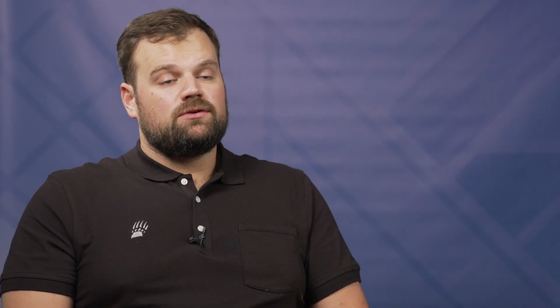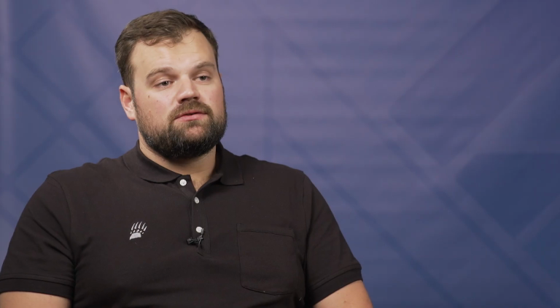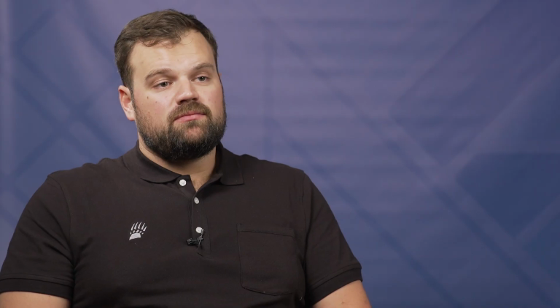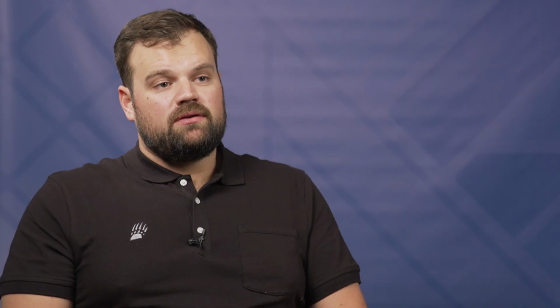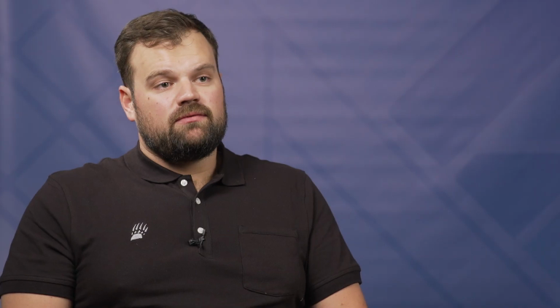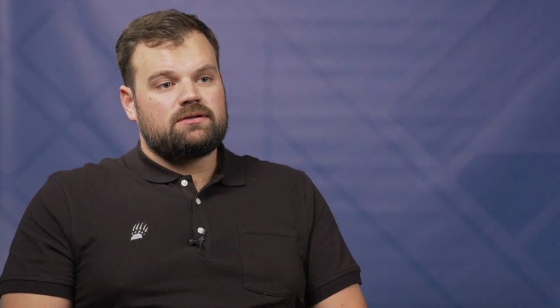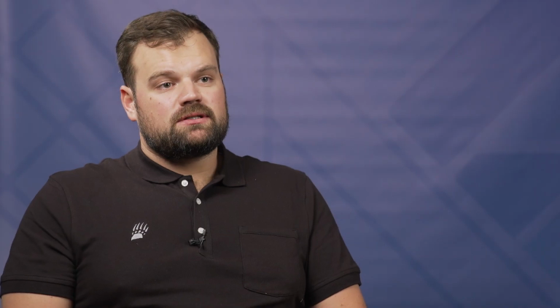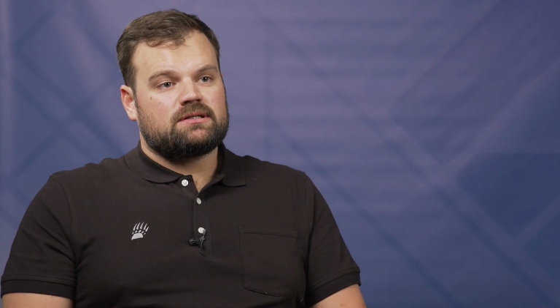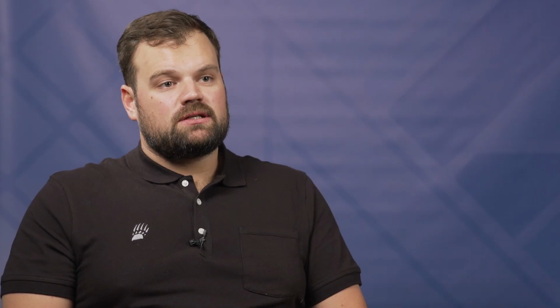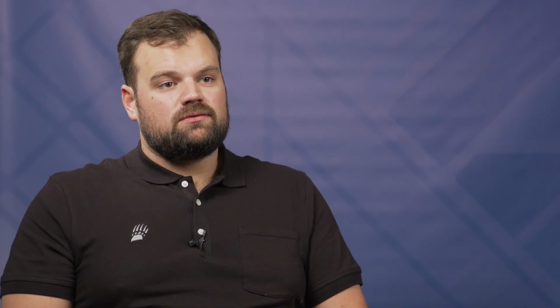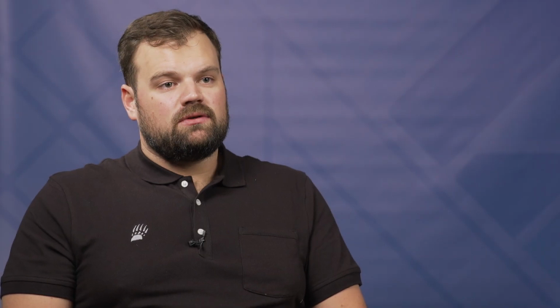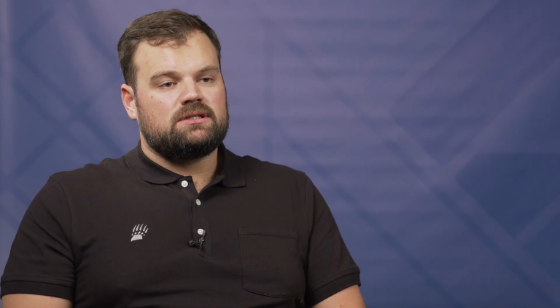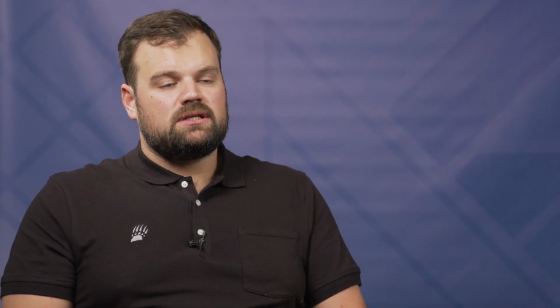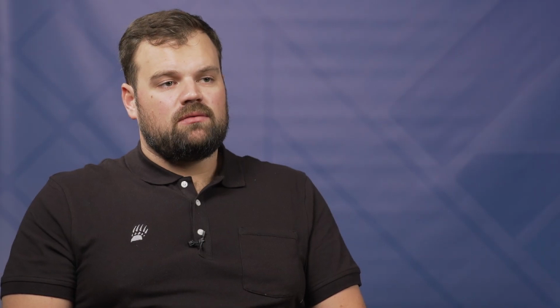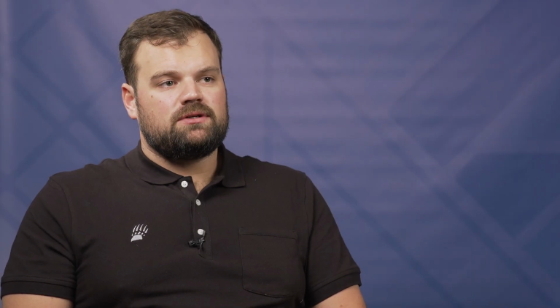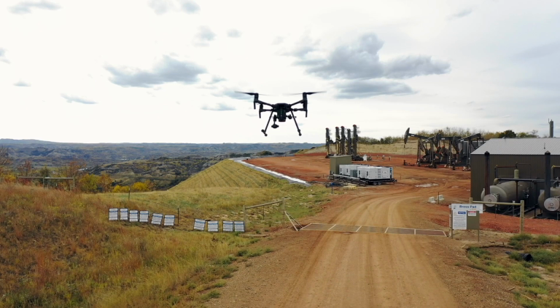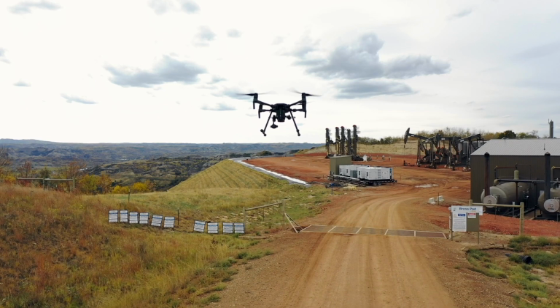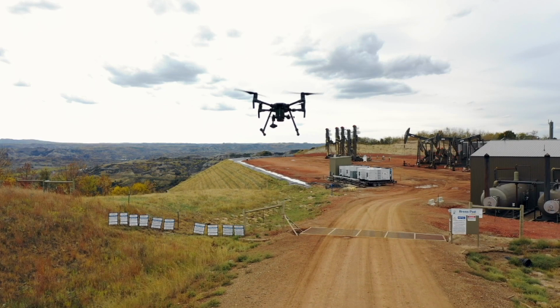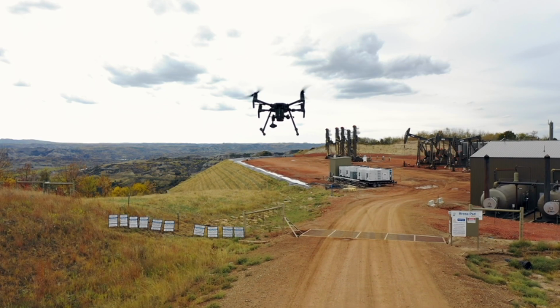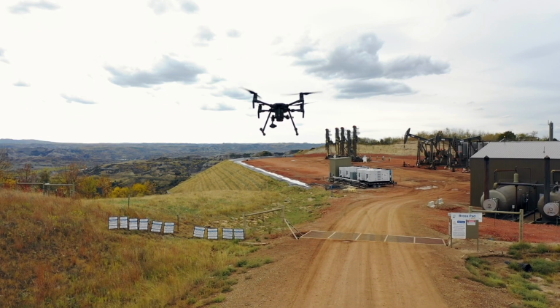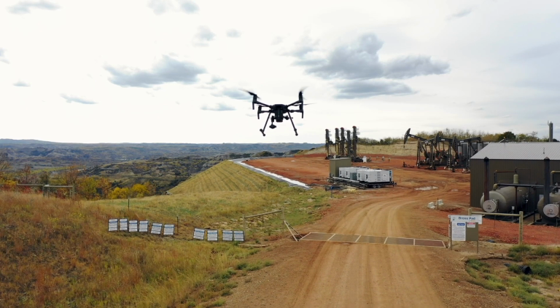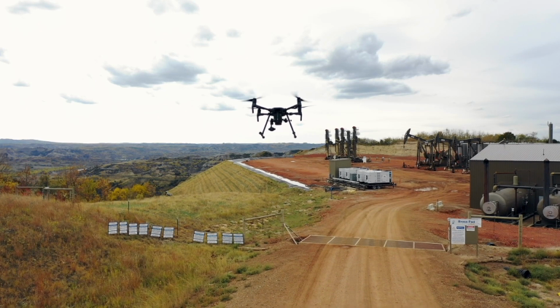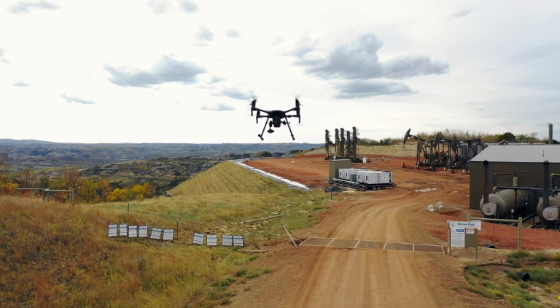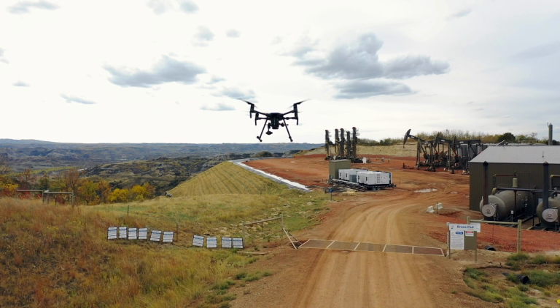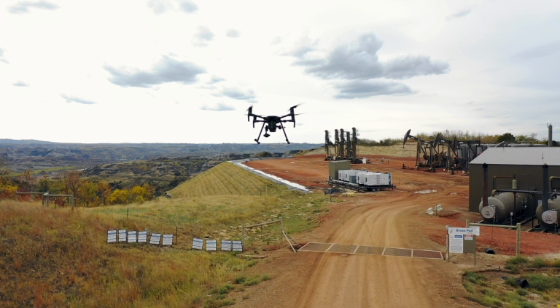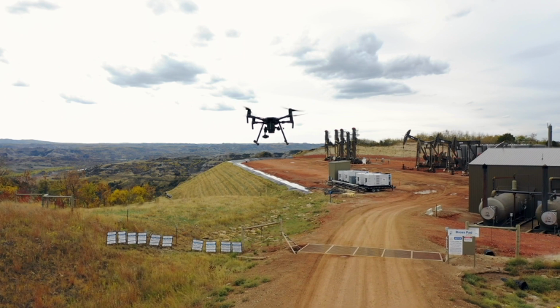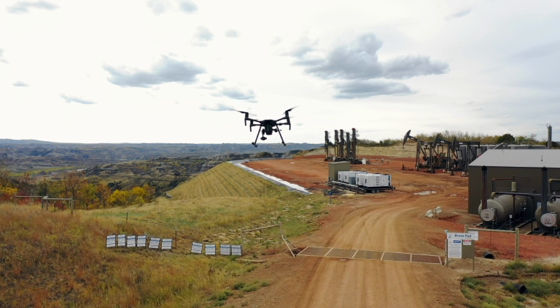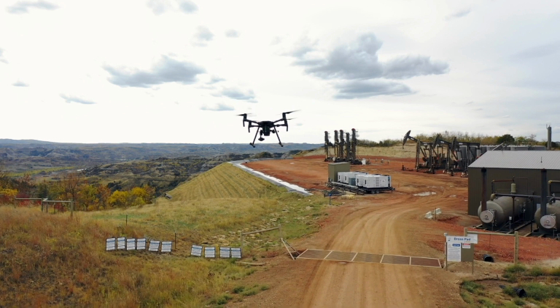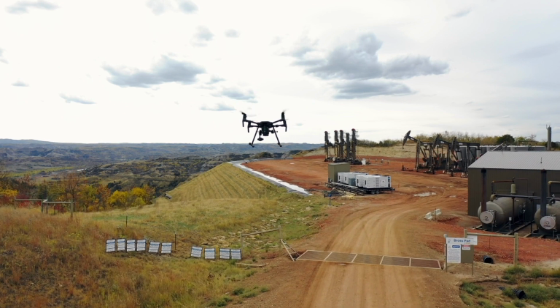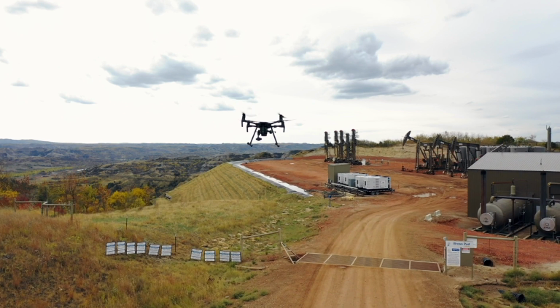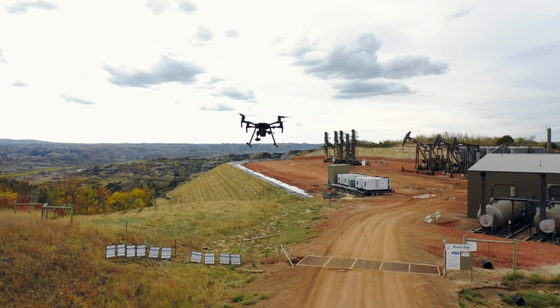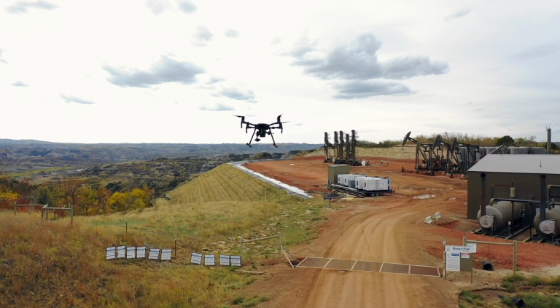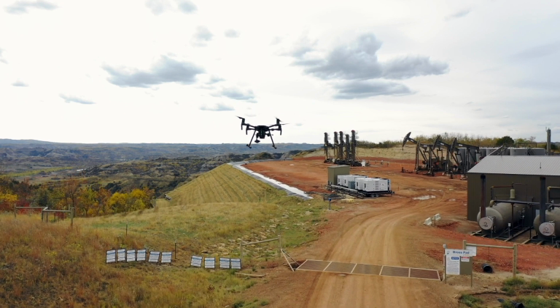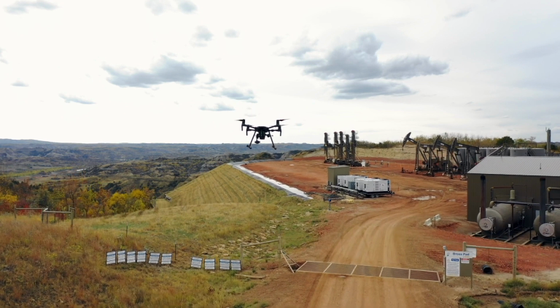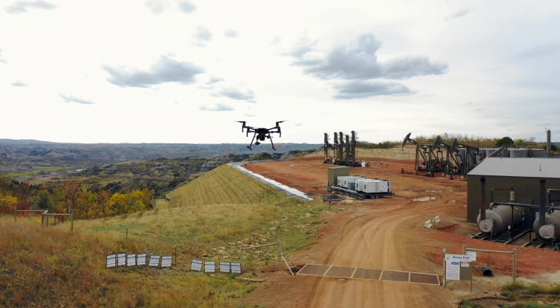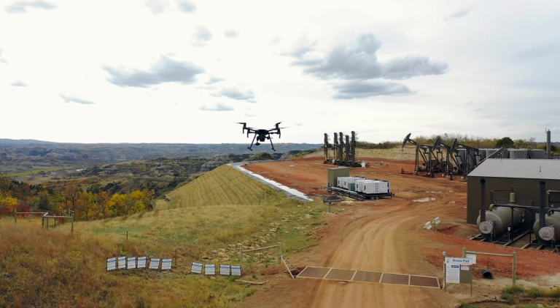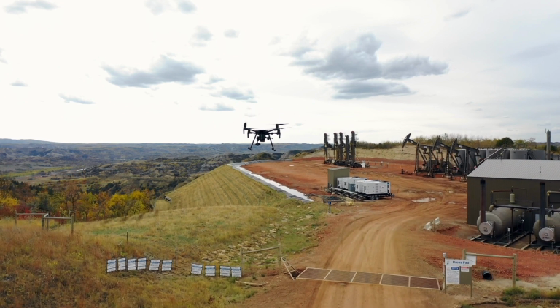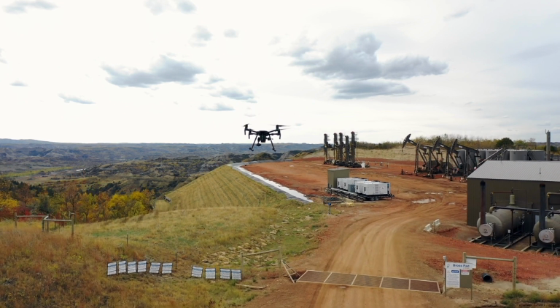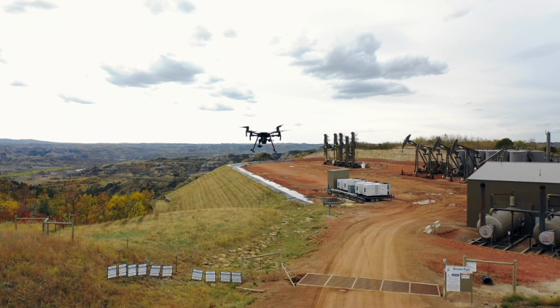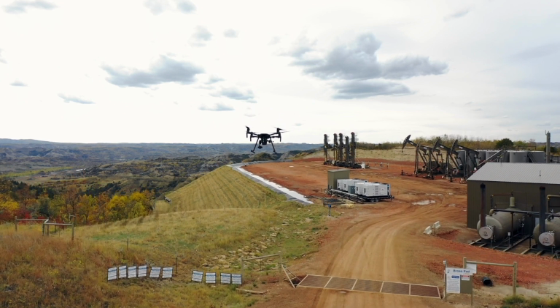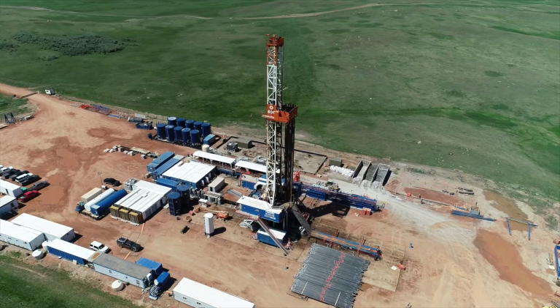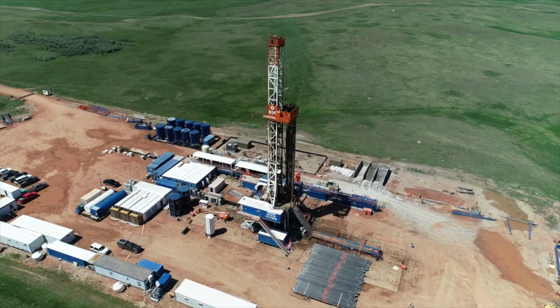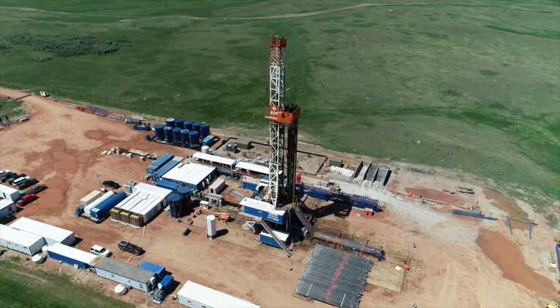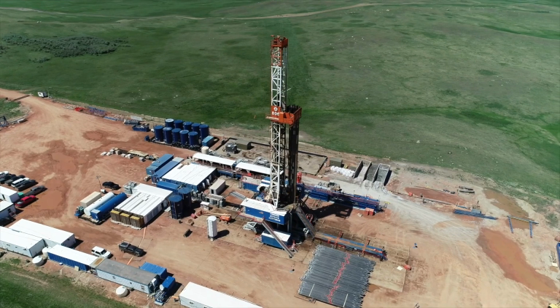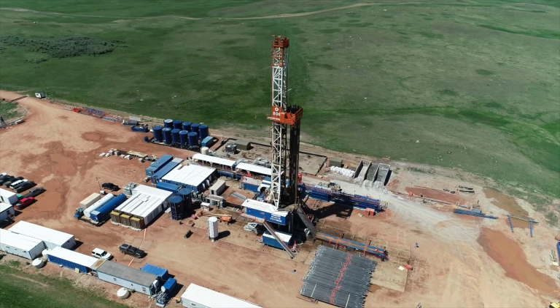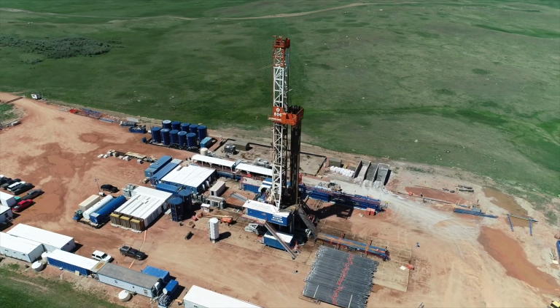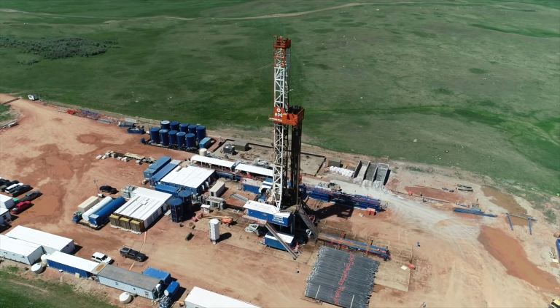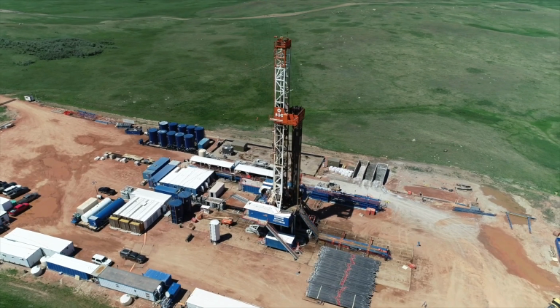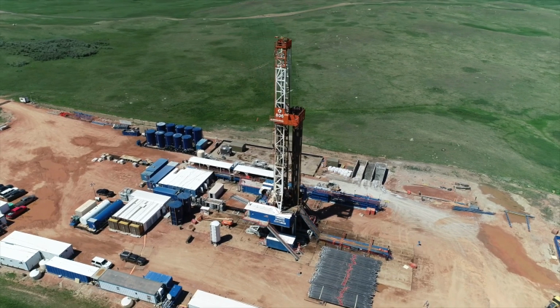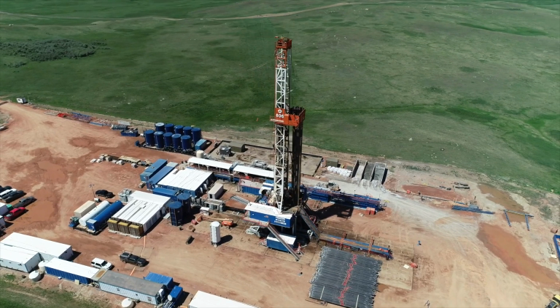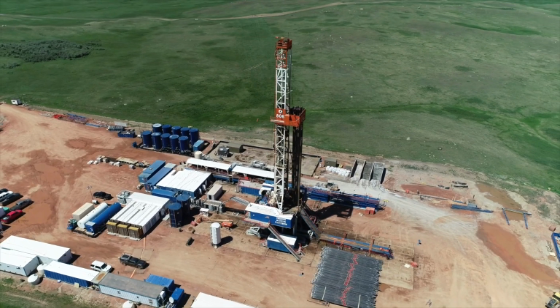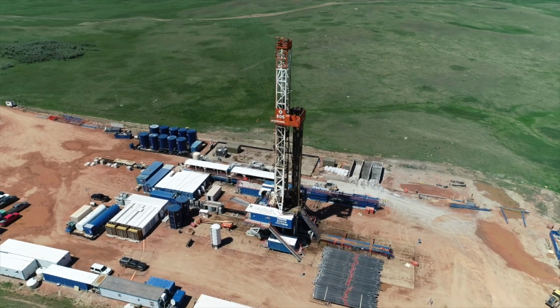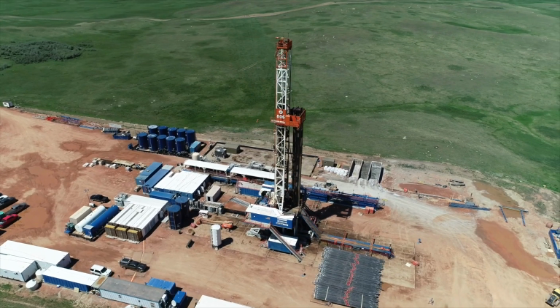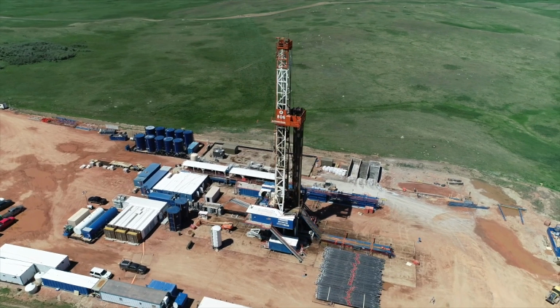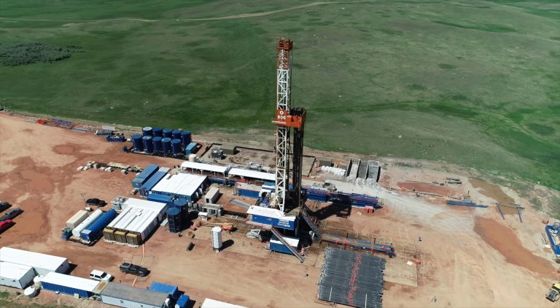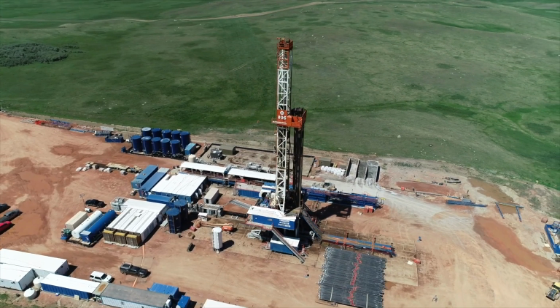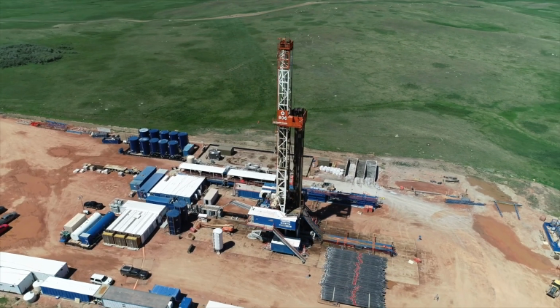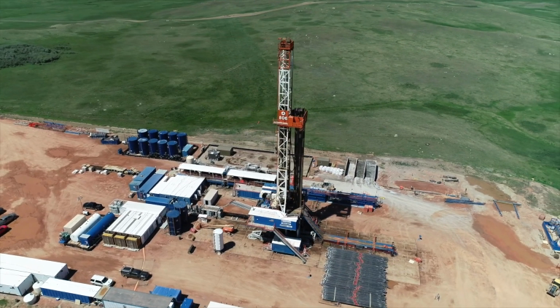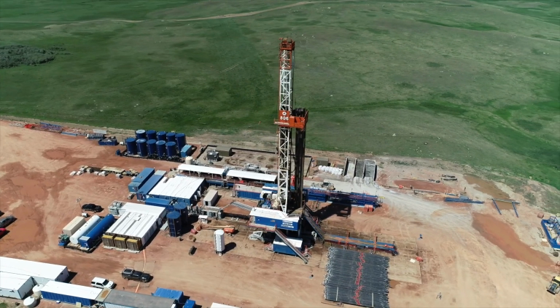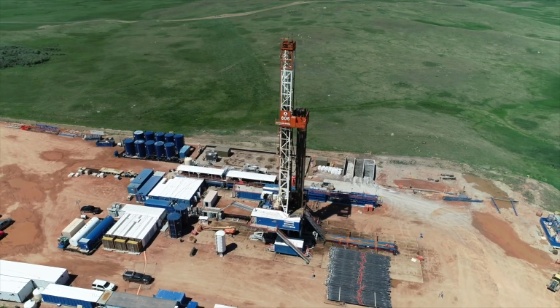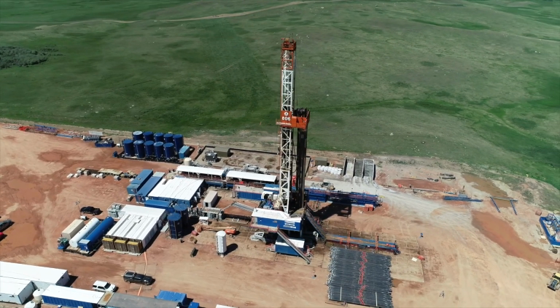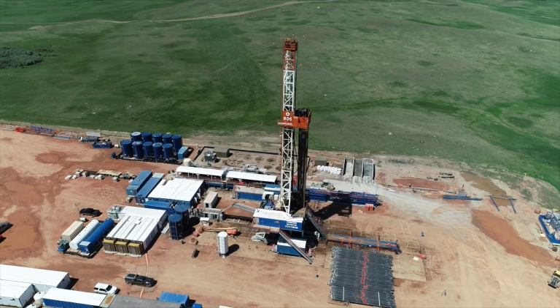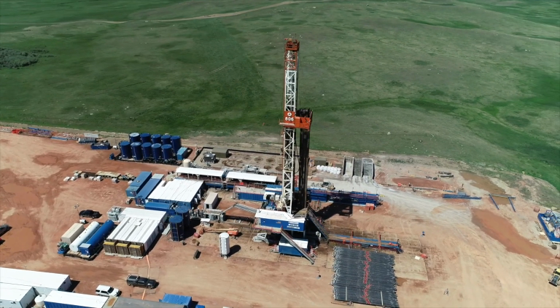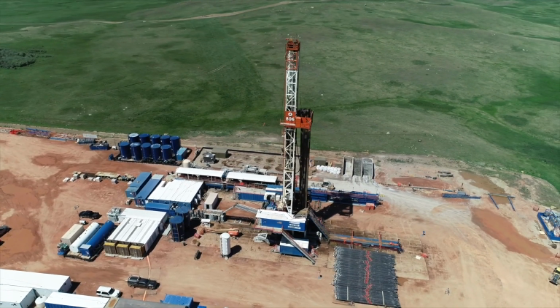Drones have been very successful. It's helped us manage our assets, and as we acquire new assets, it helps us get on the site as built on the ground.